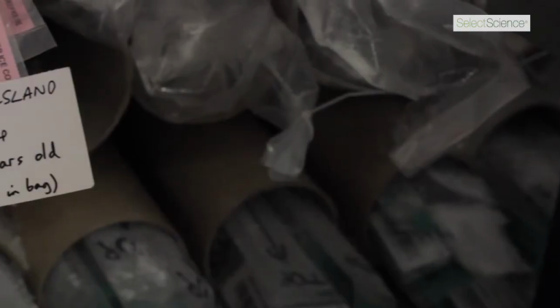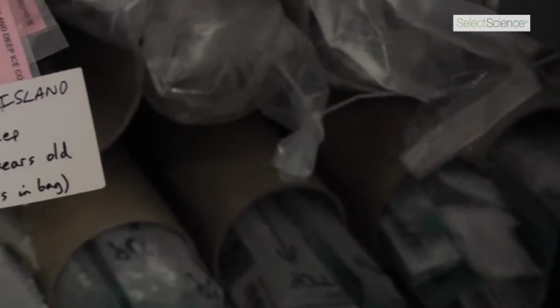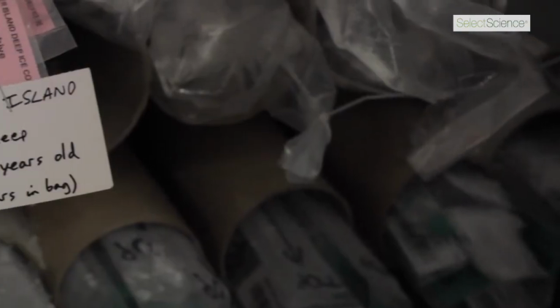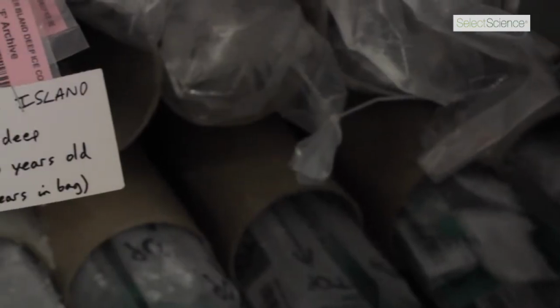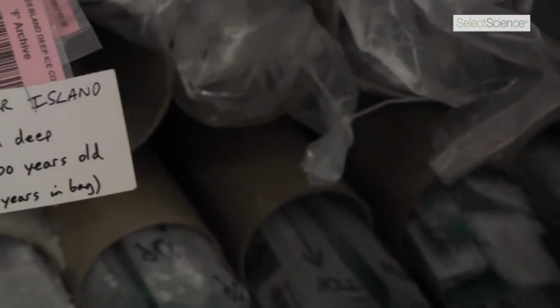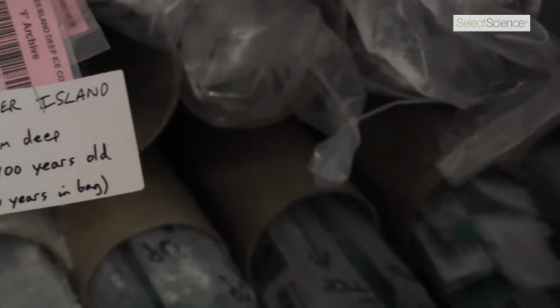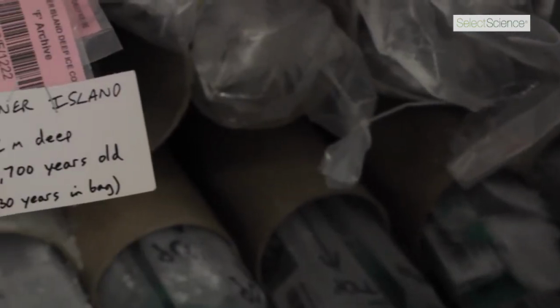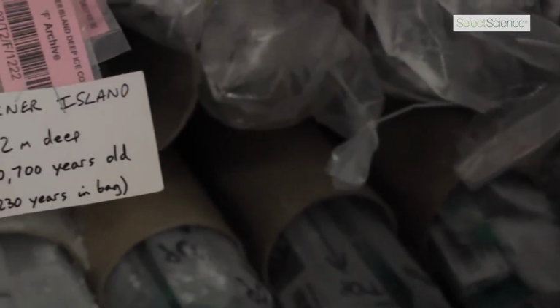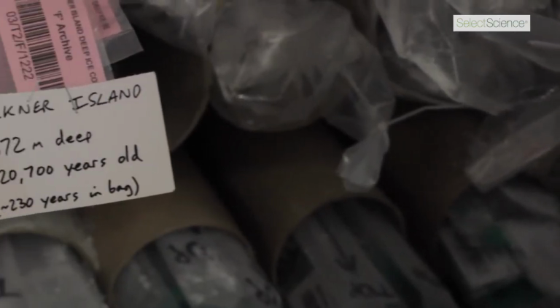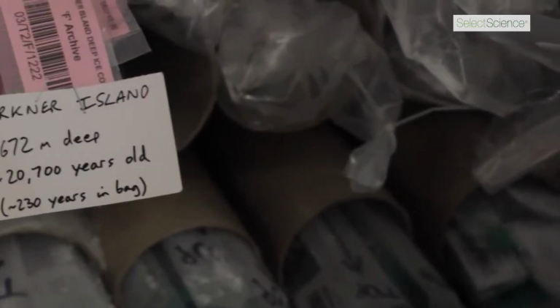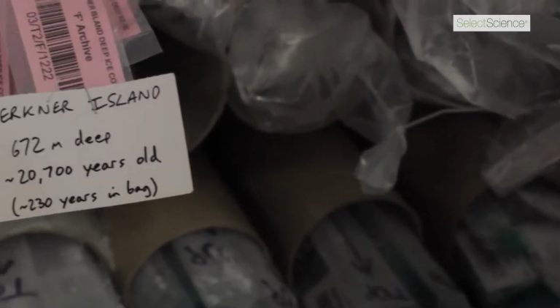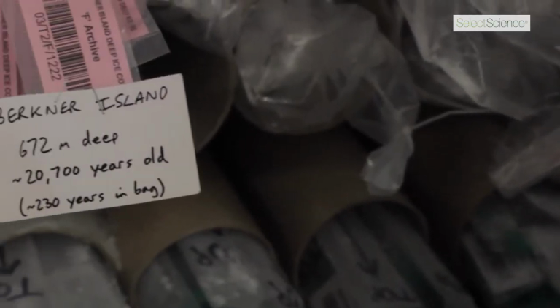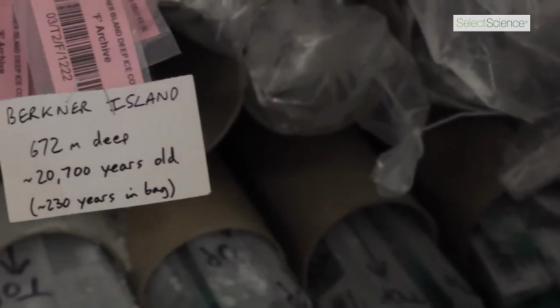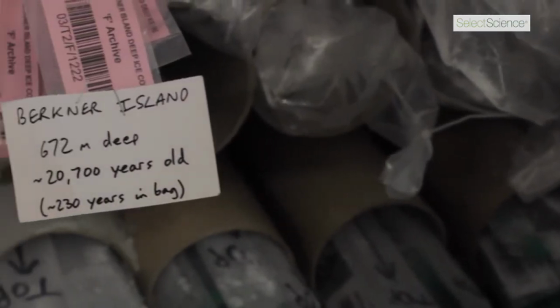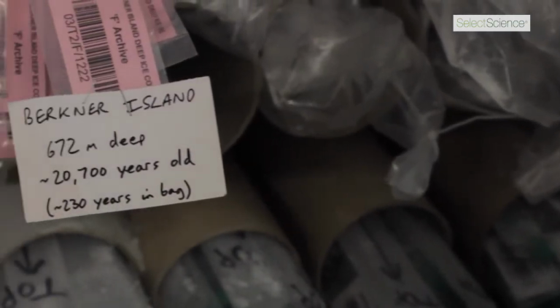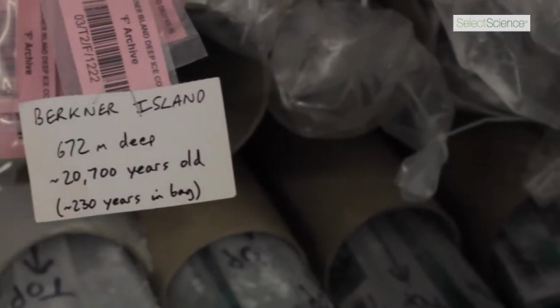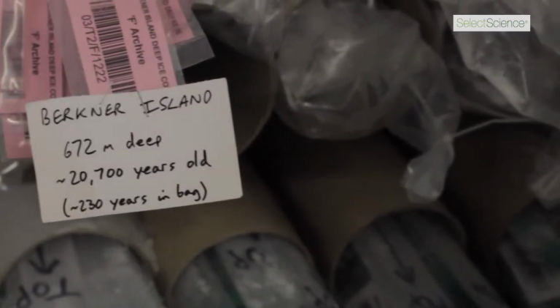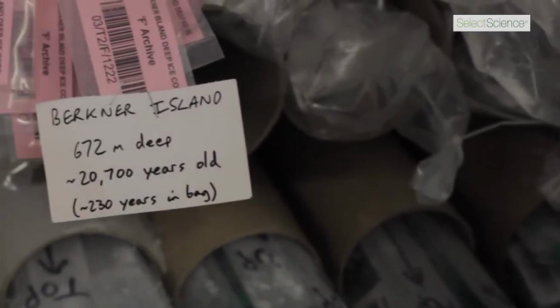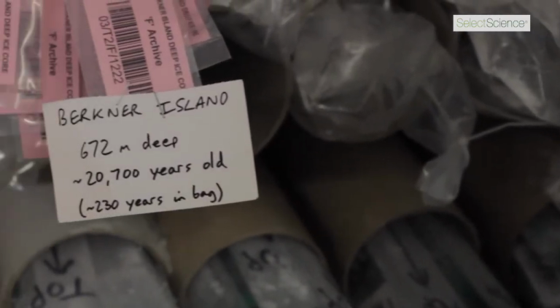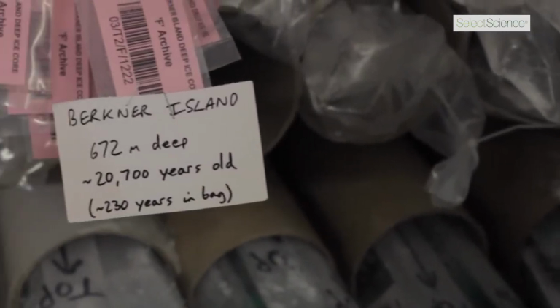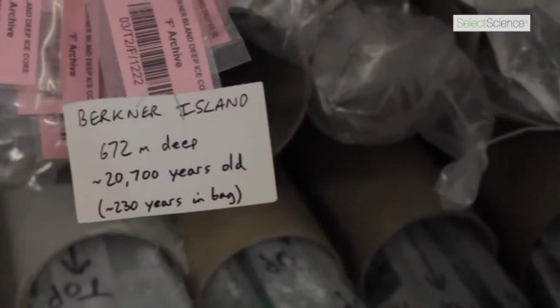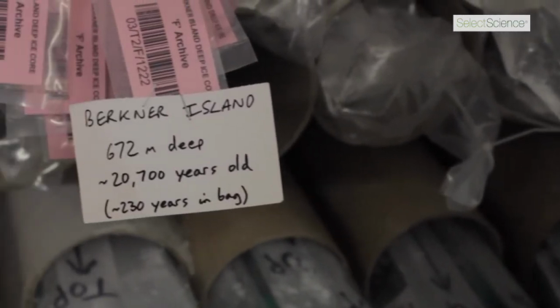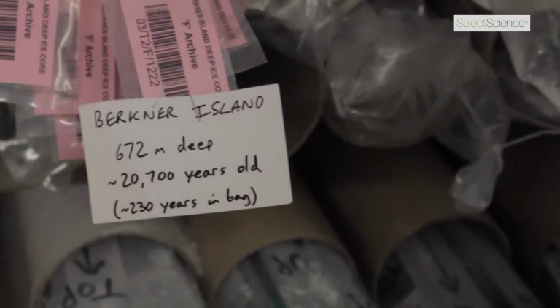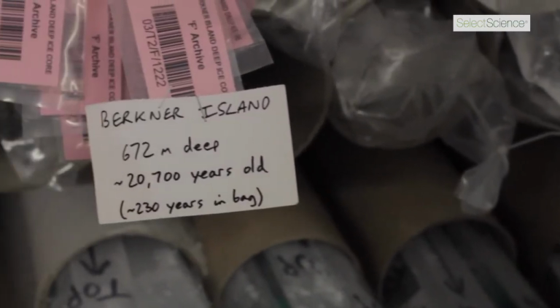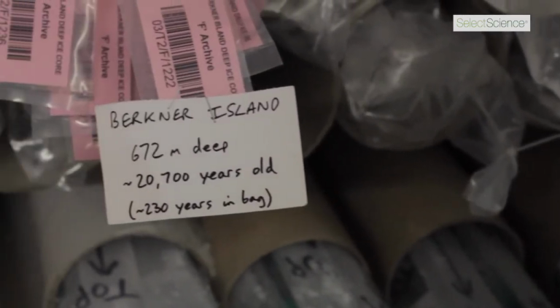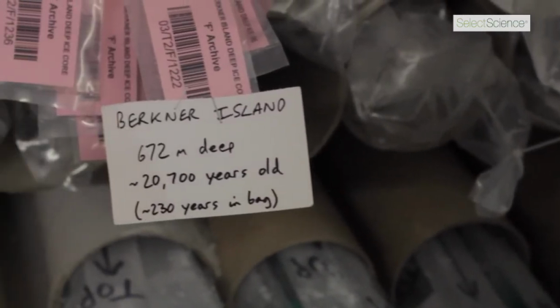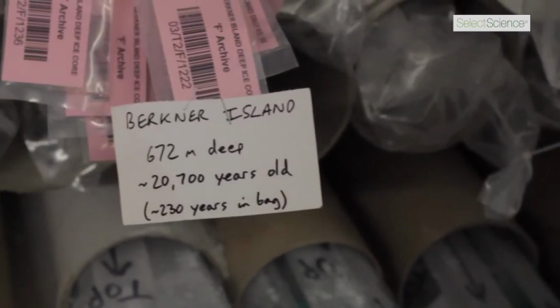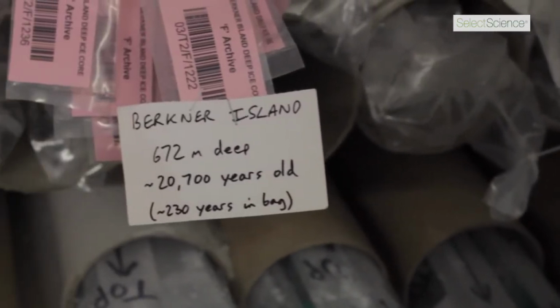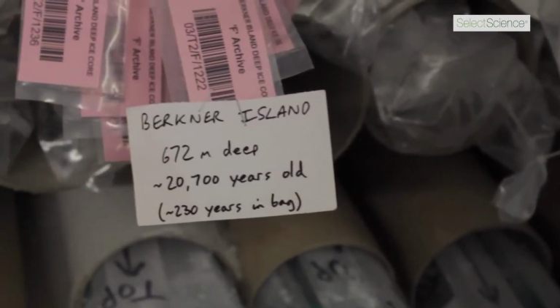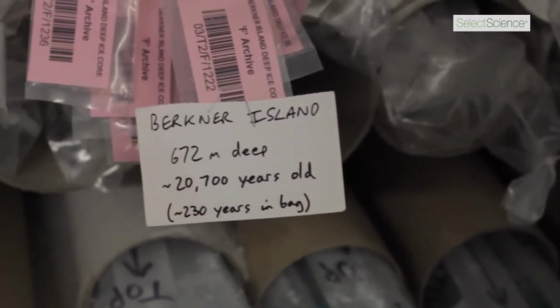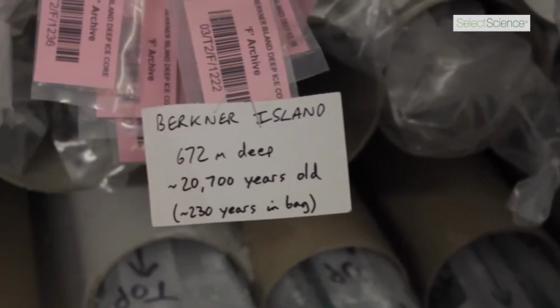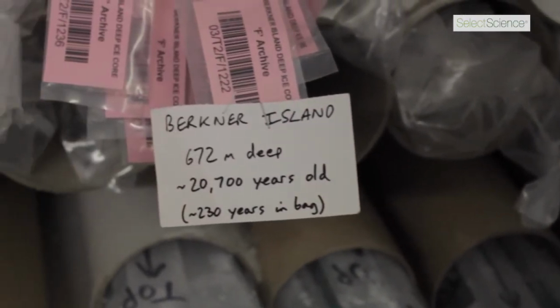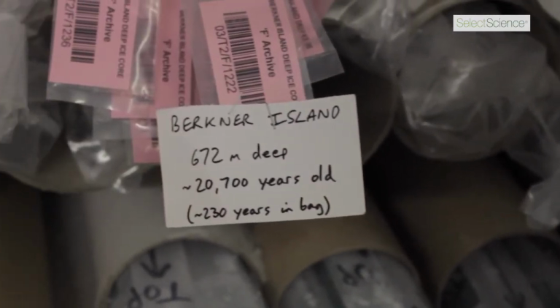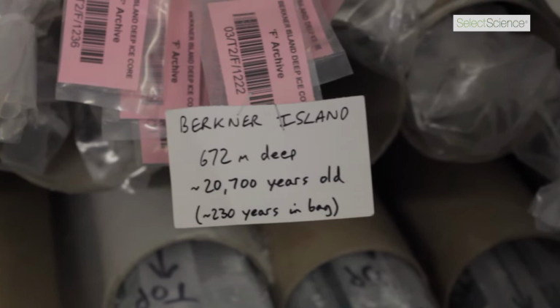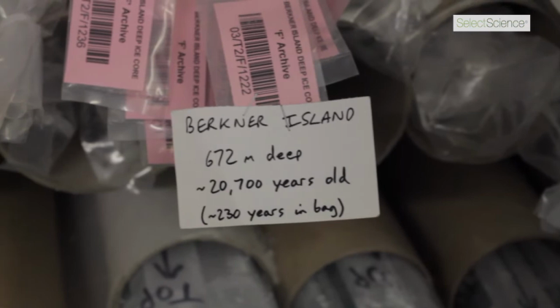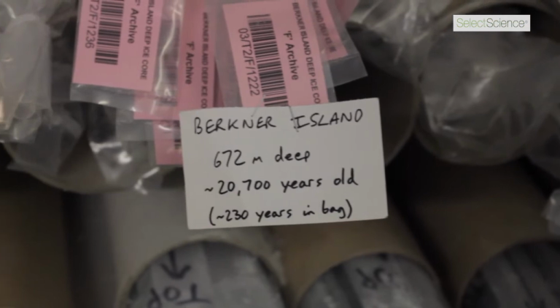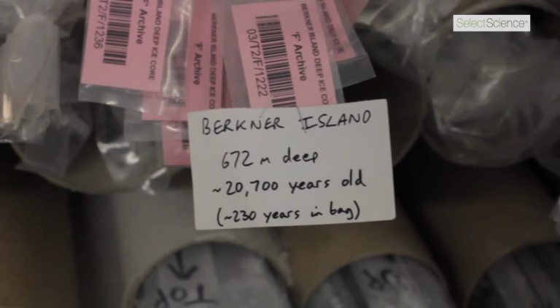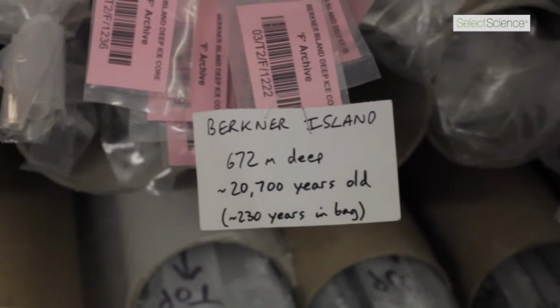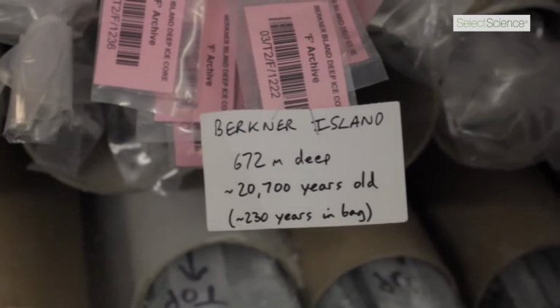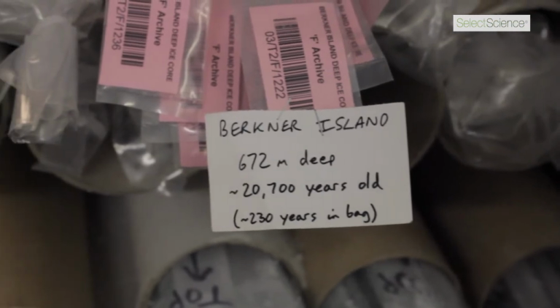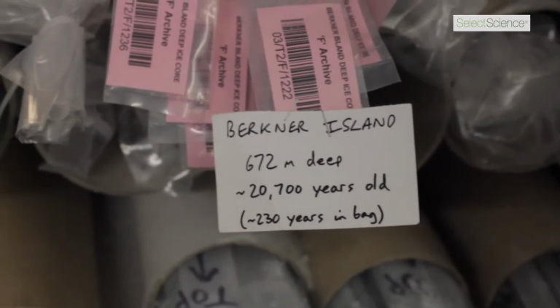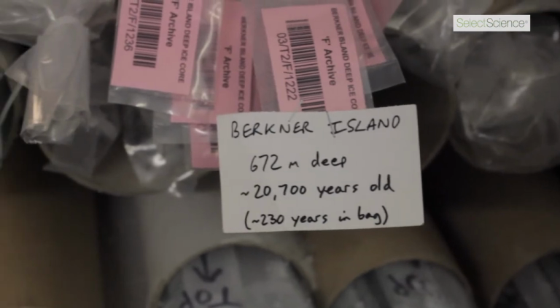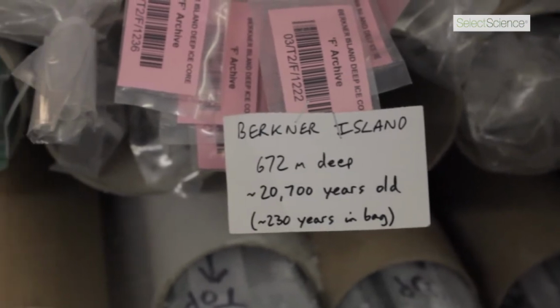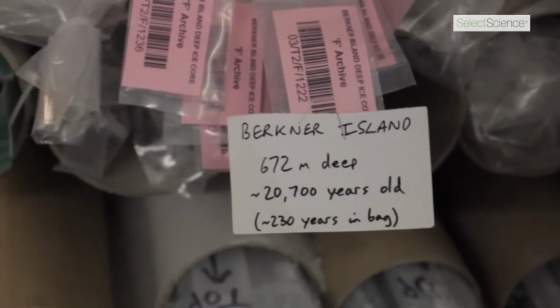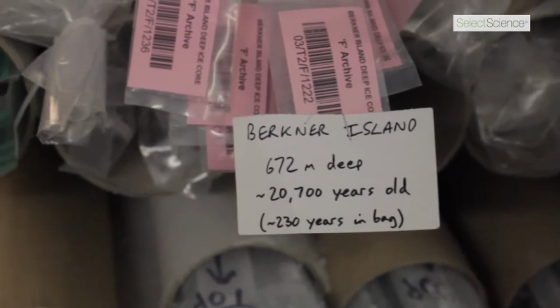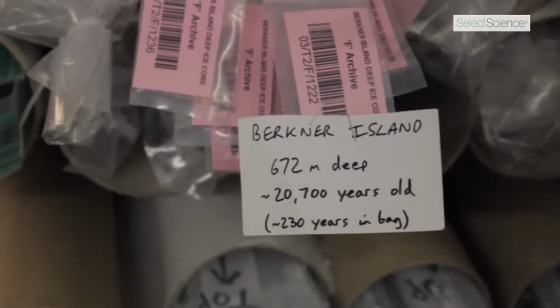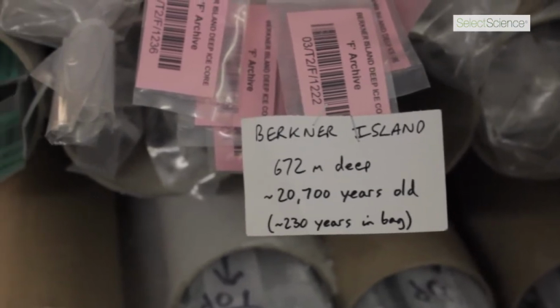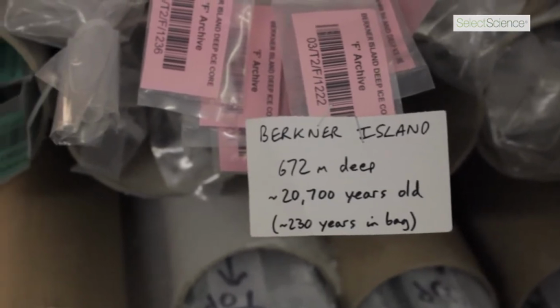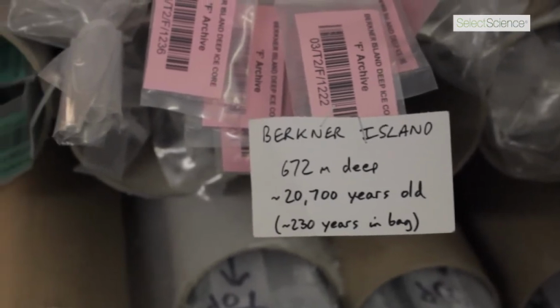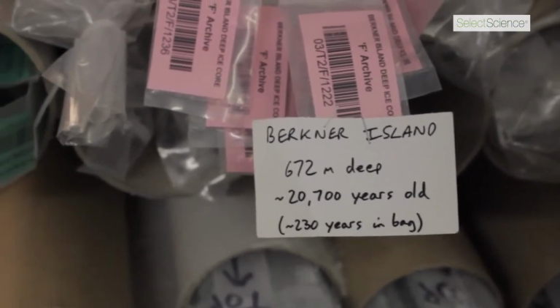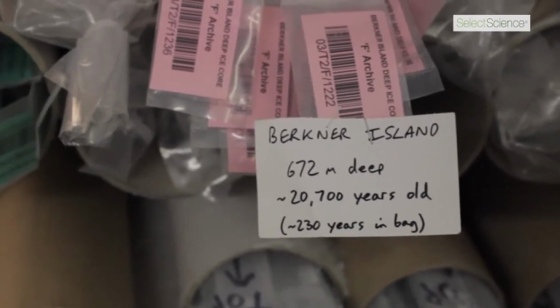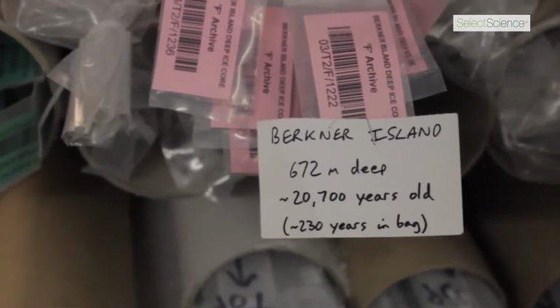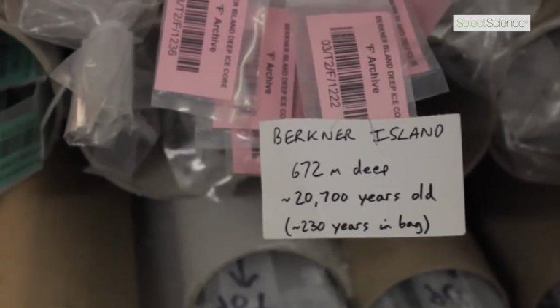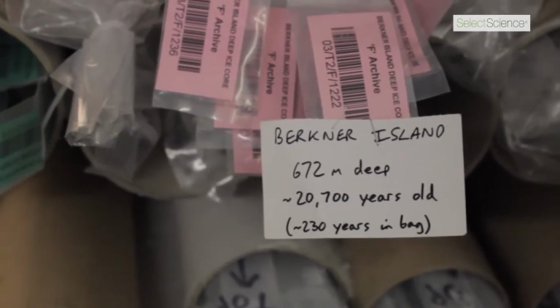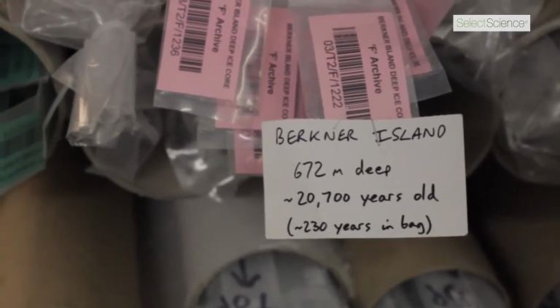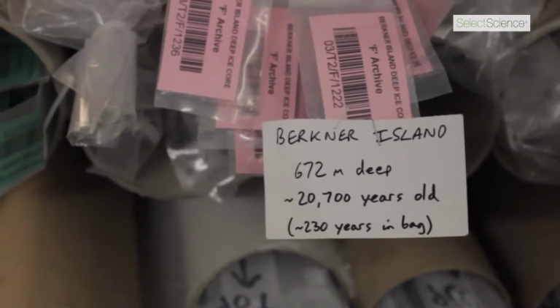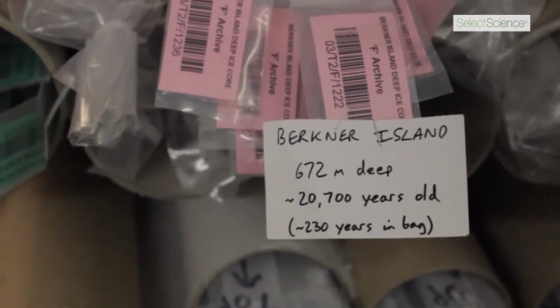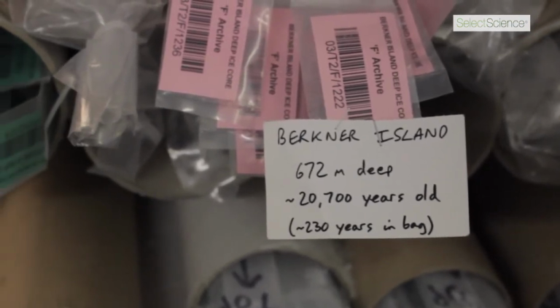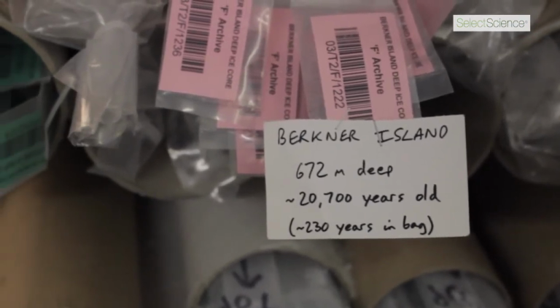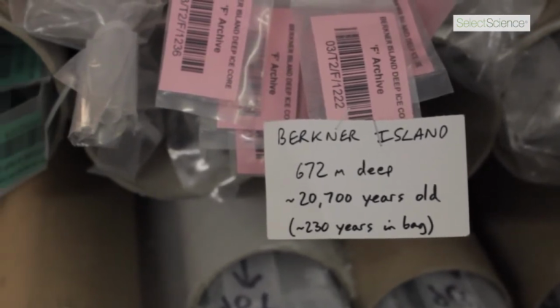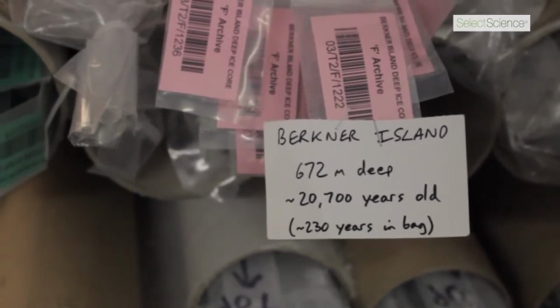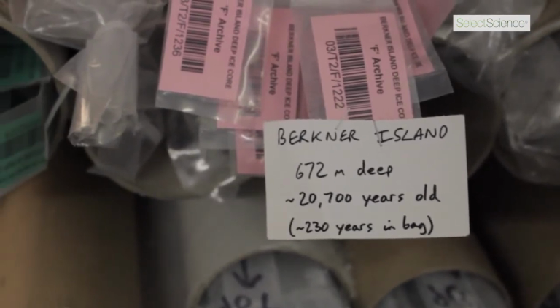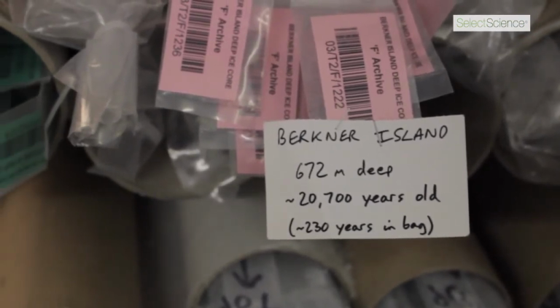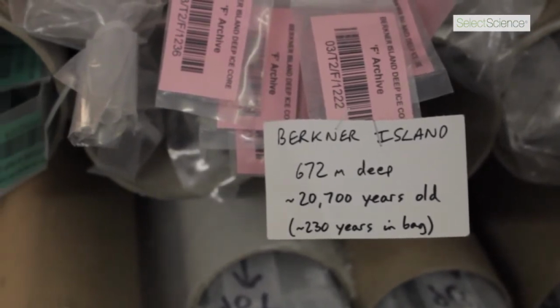The oldest ice we have in the building here at the moment is from a place called Birkner Island and it's around 20,000 years old.